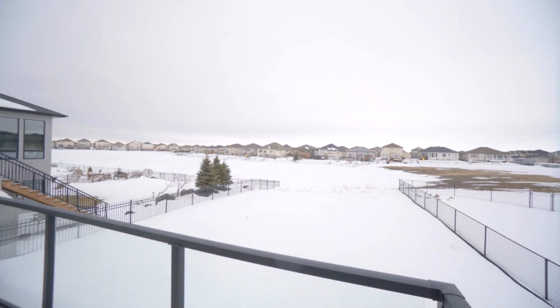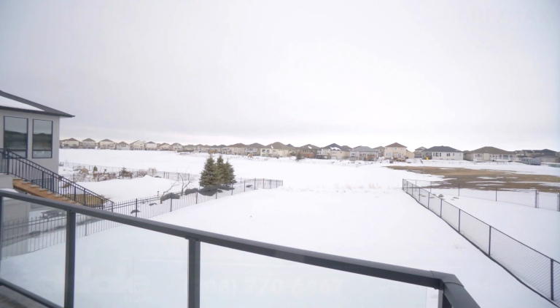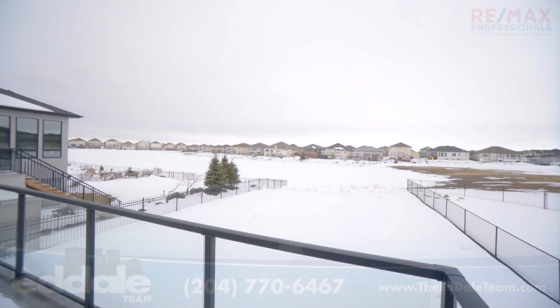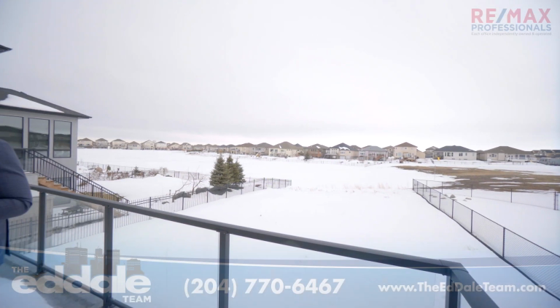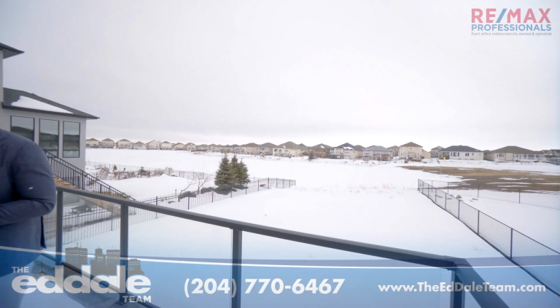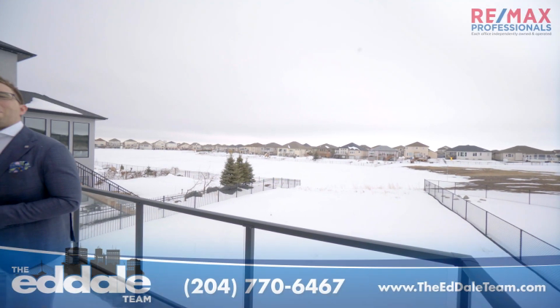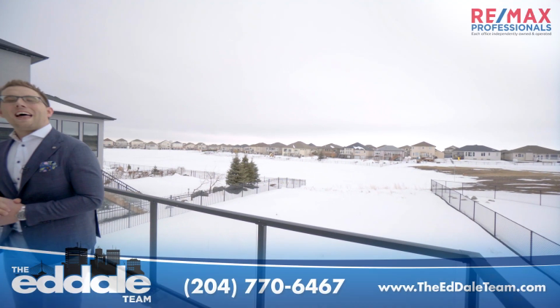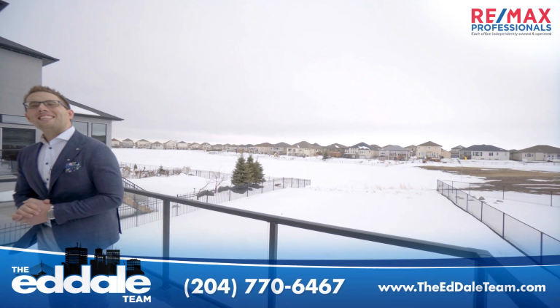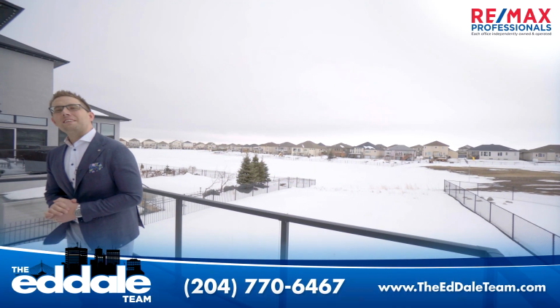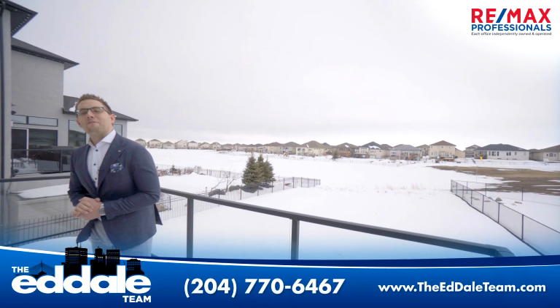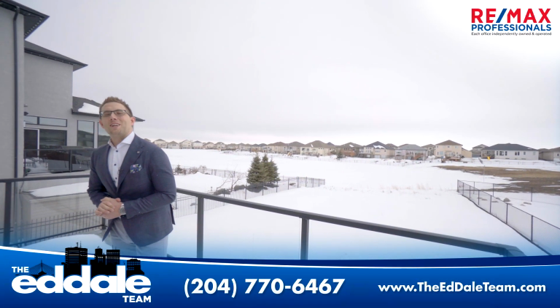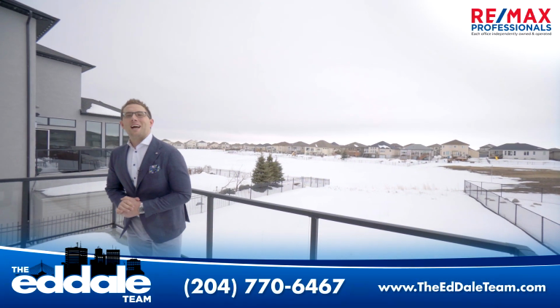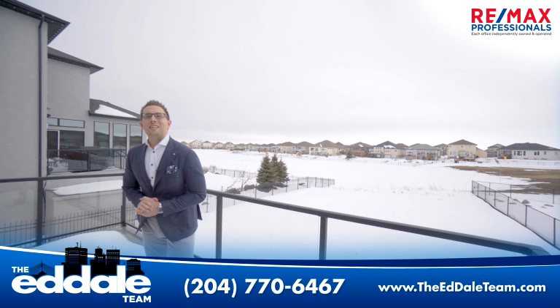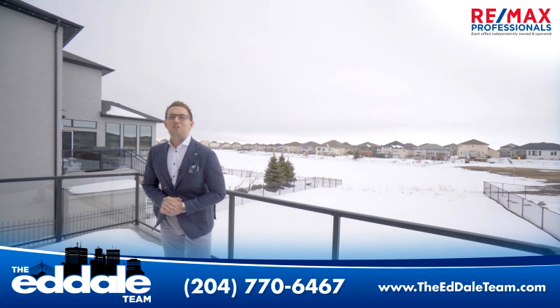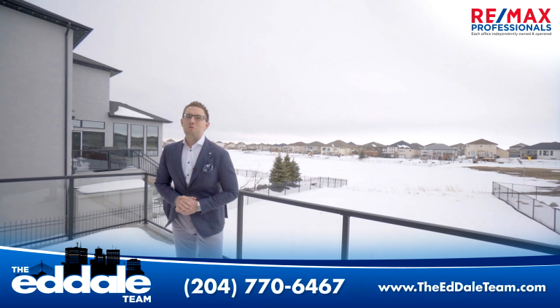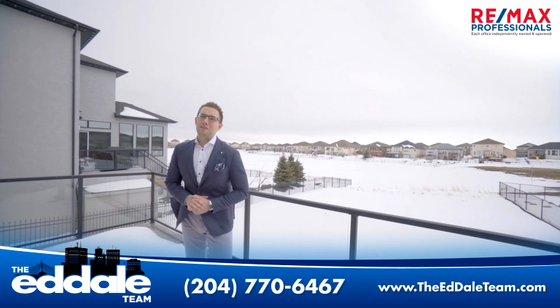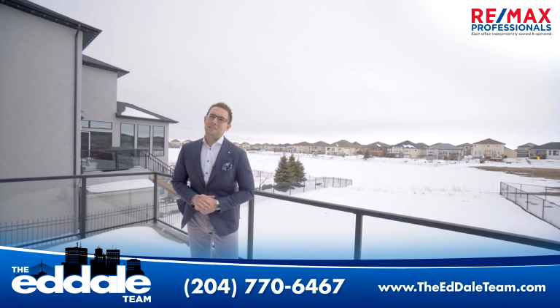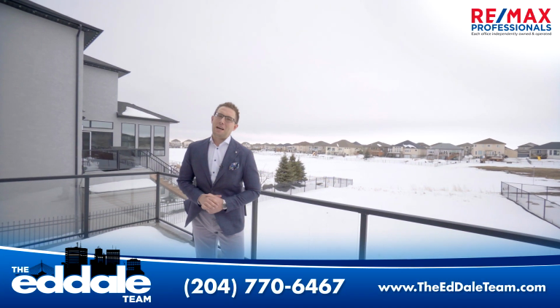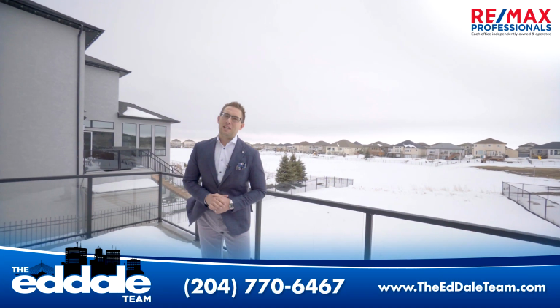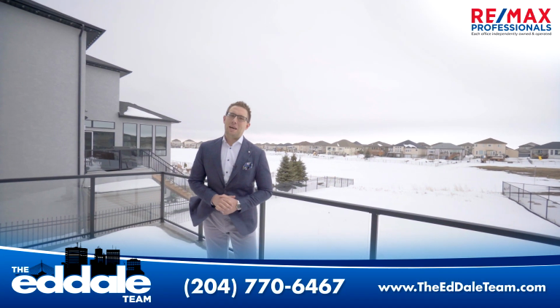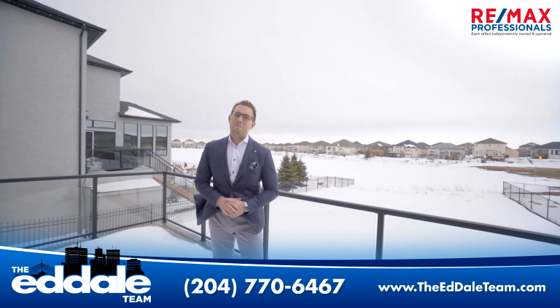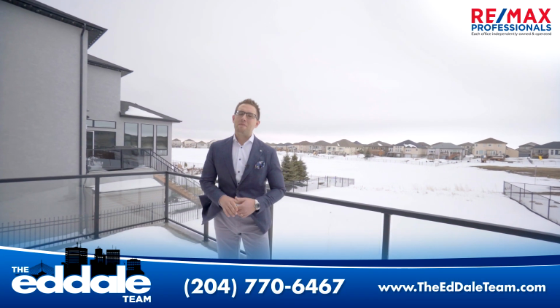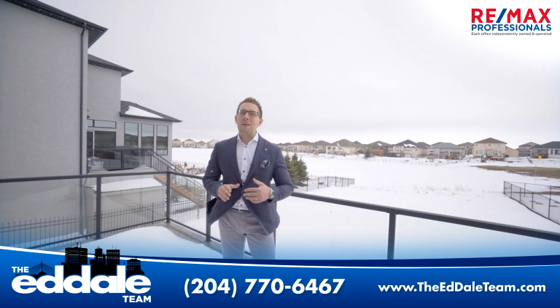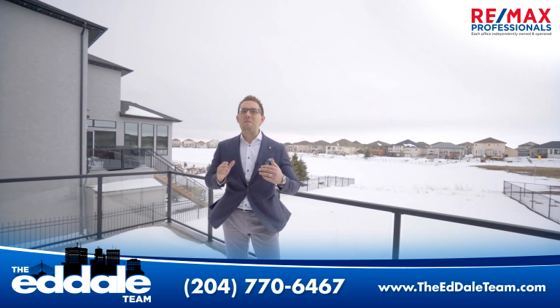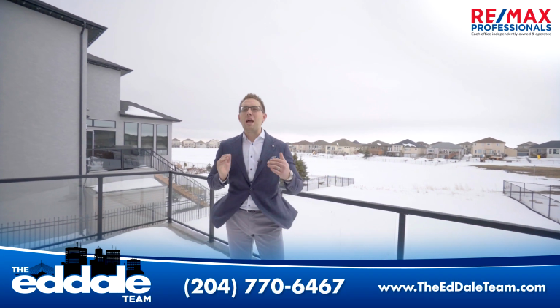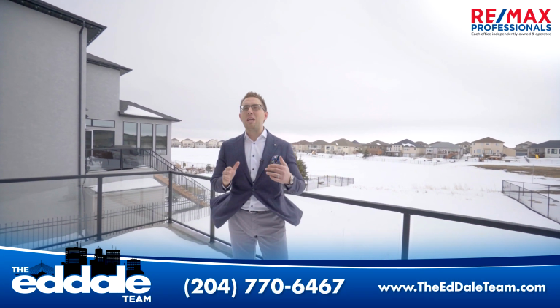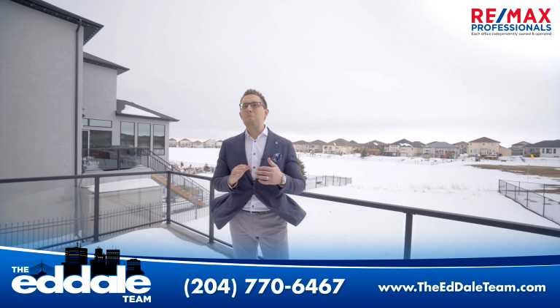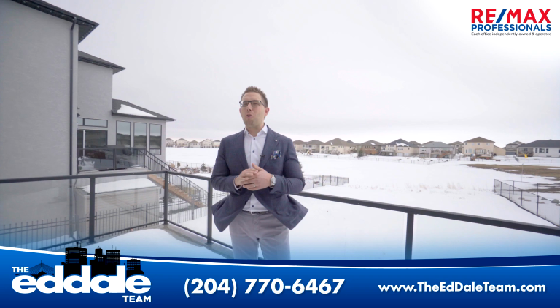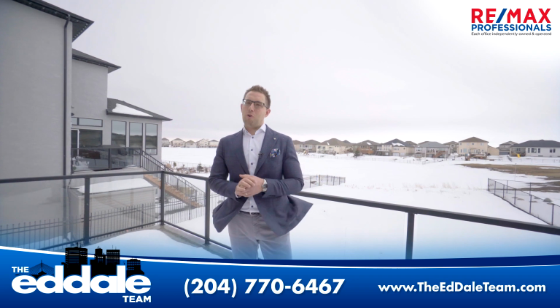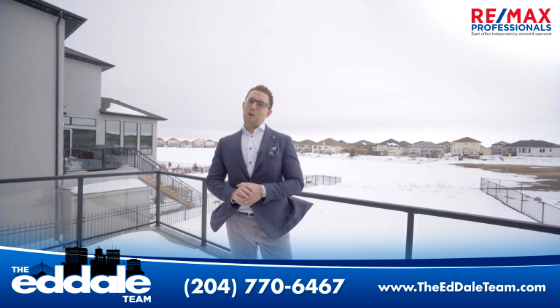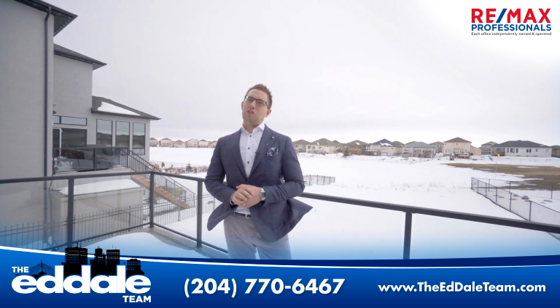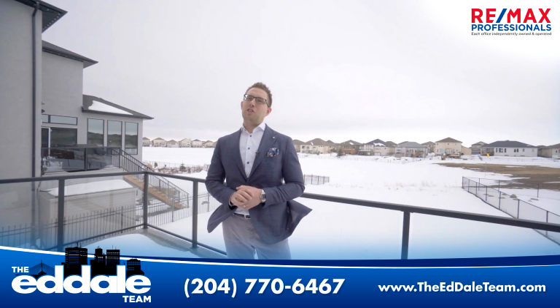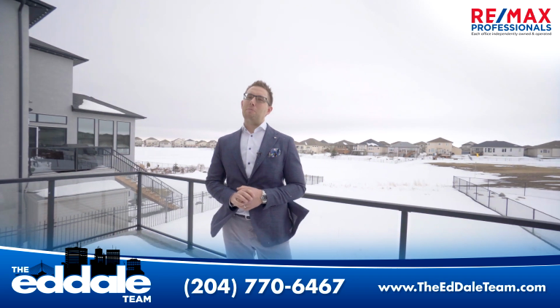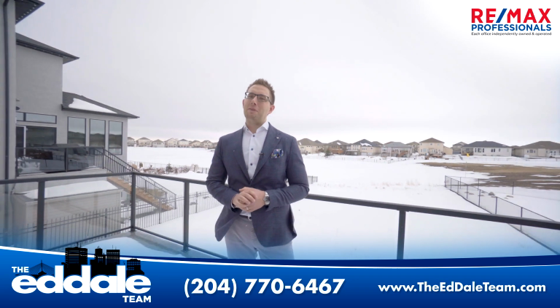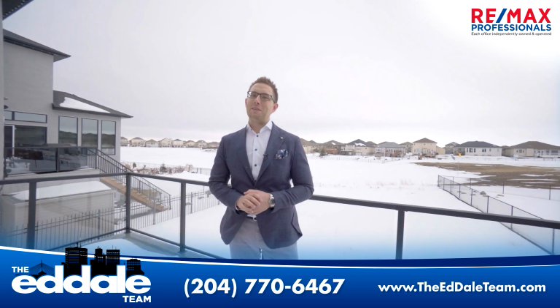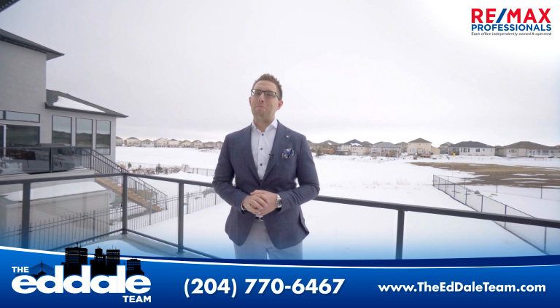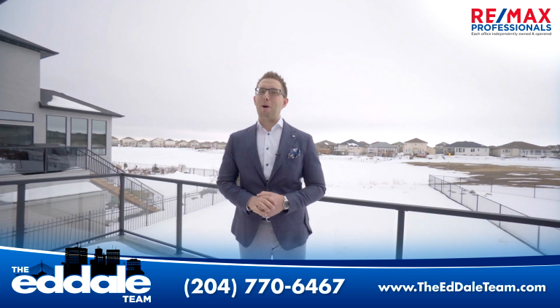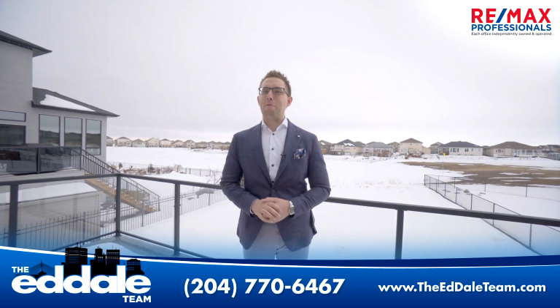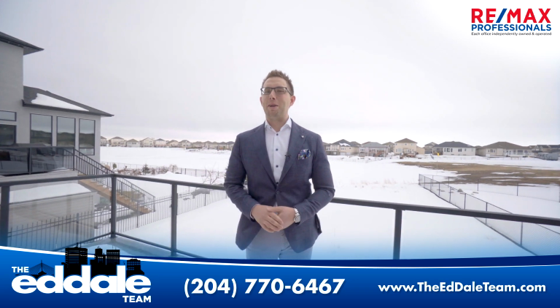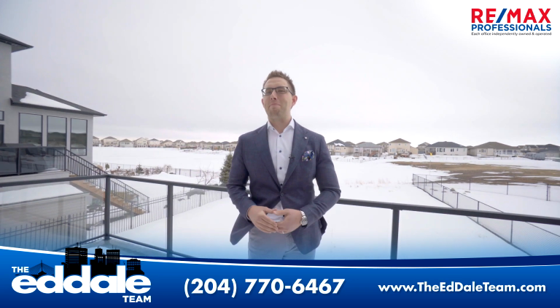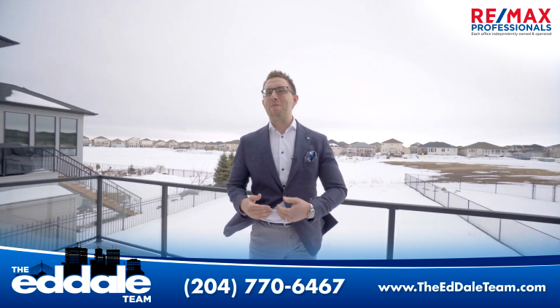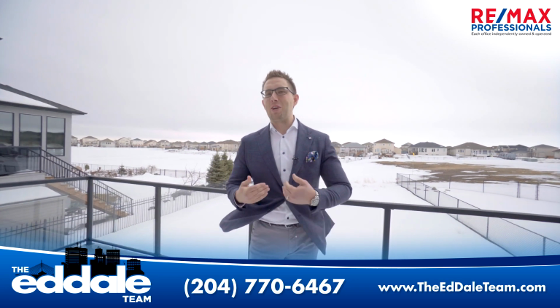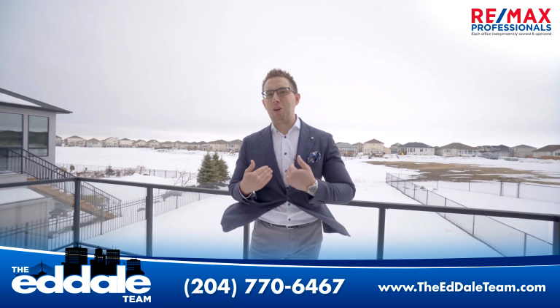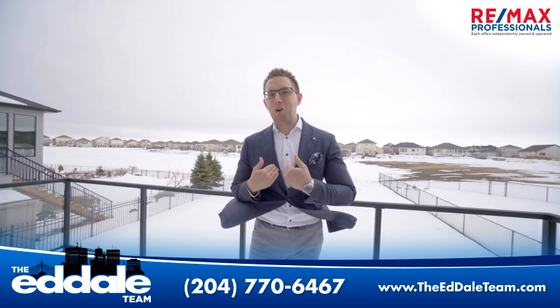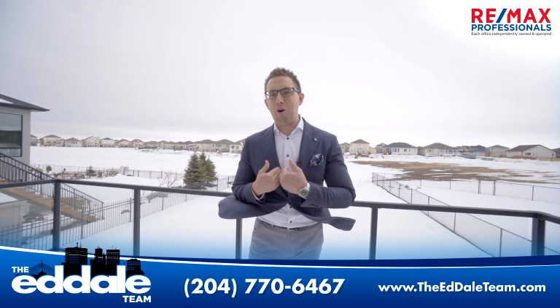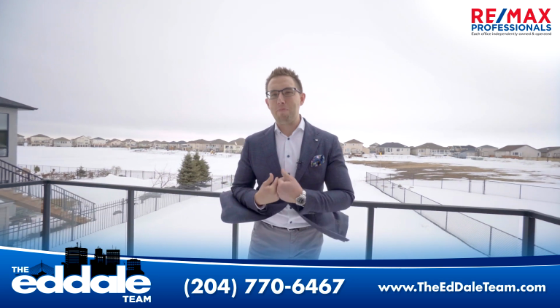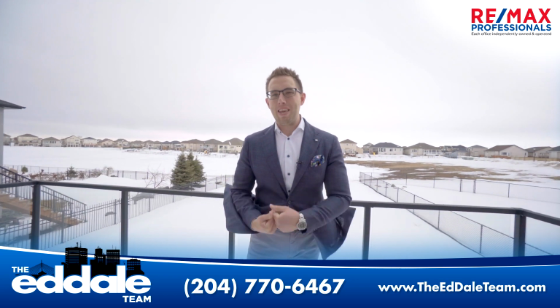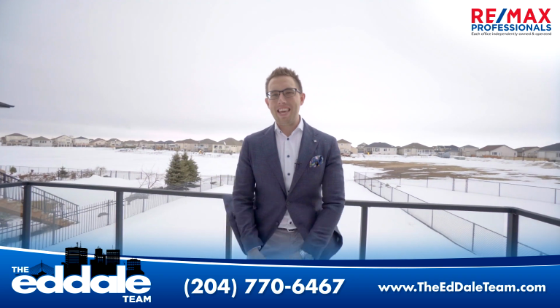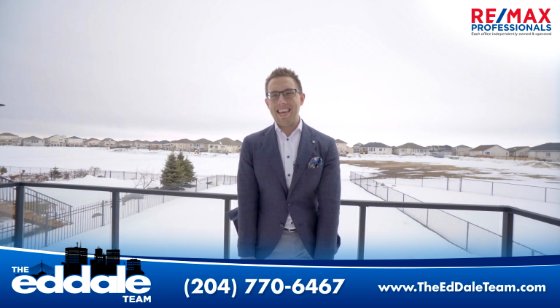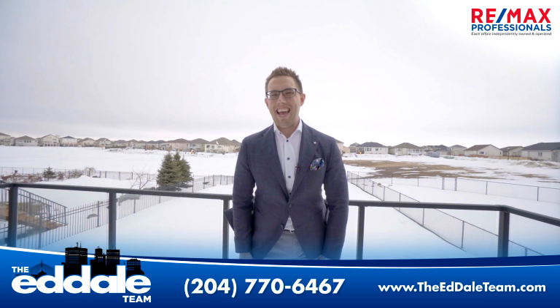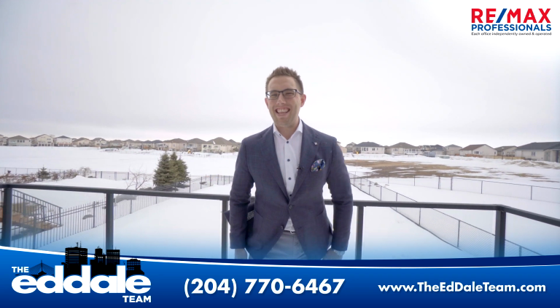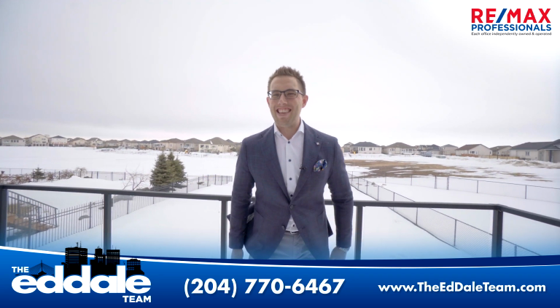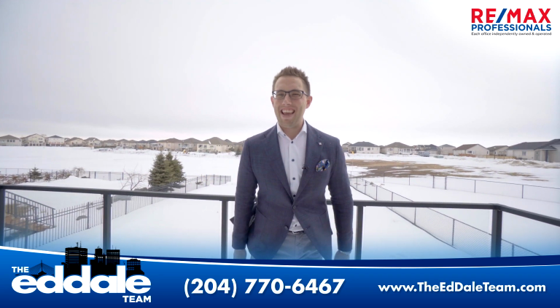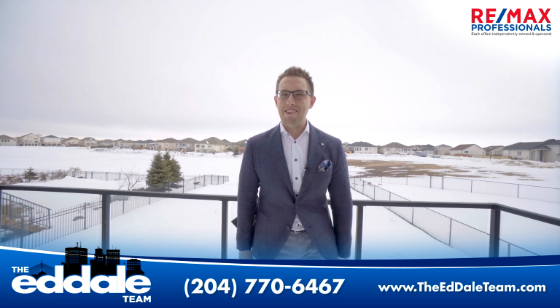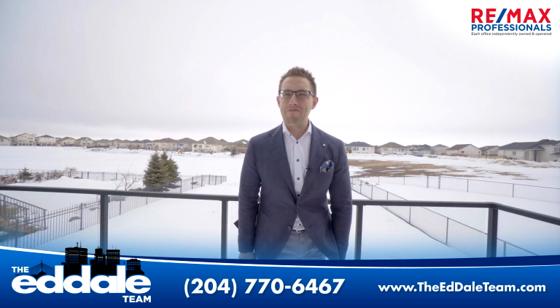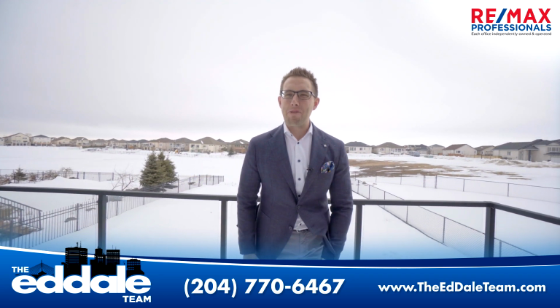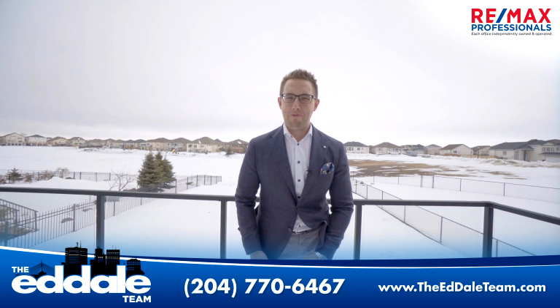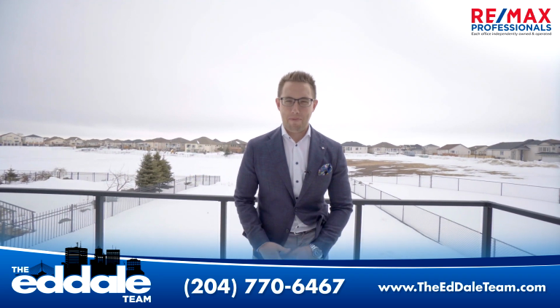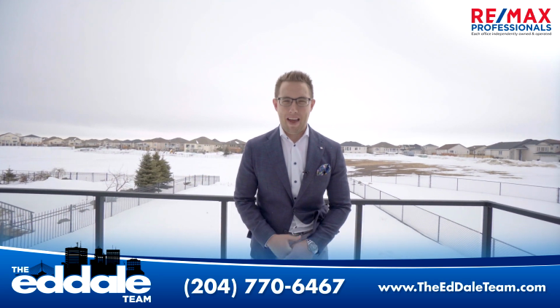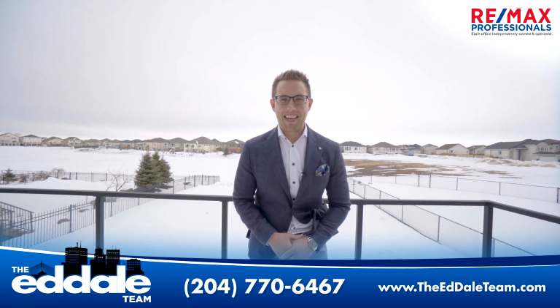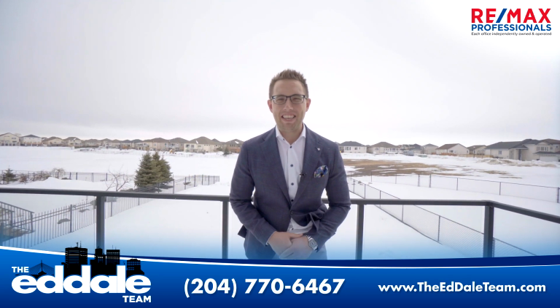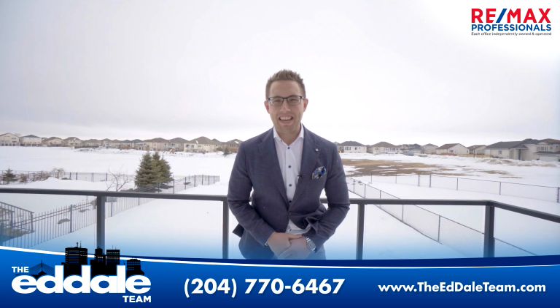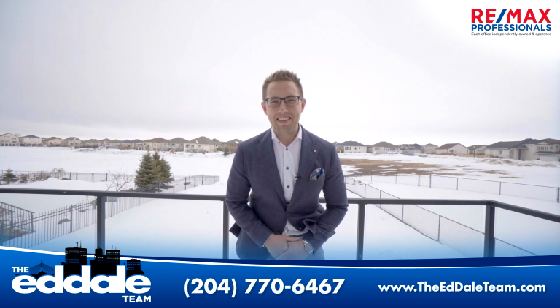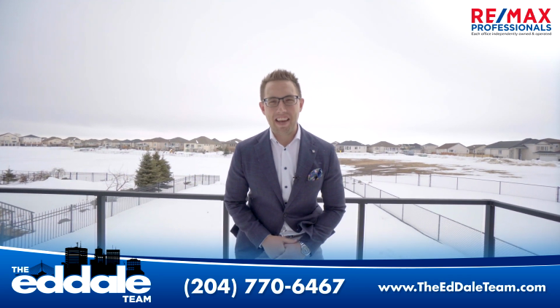Well, that's it for 92 Massalia. If you have any more questions about this property, you can call me, Ed Dale with RE-MAX, anytime.